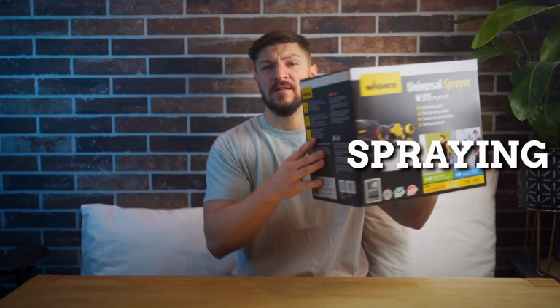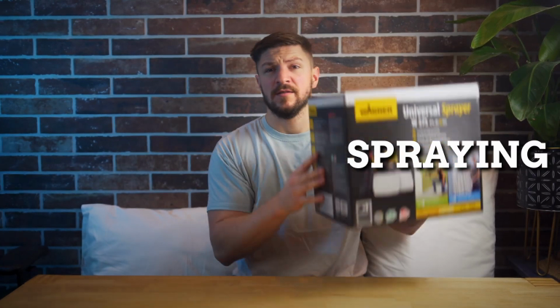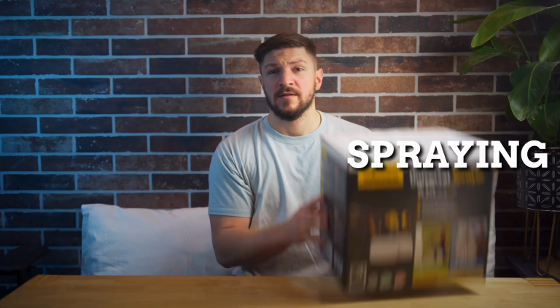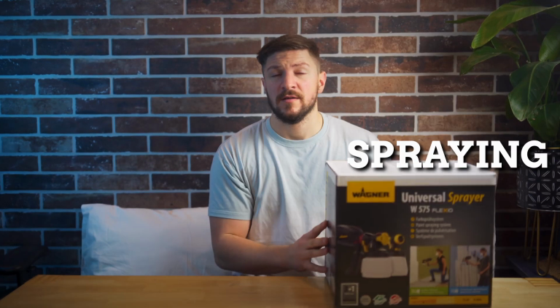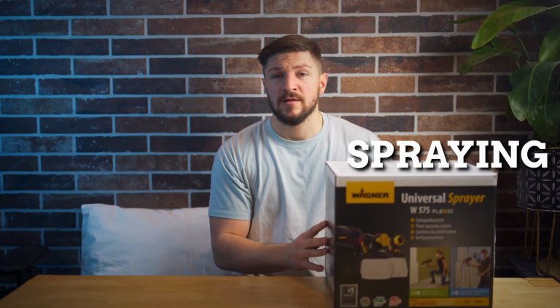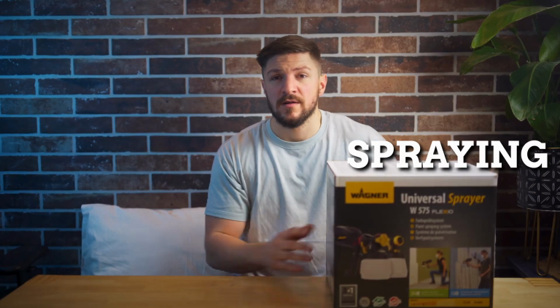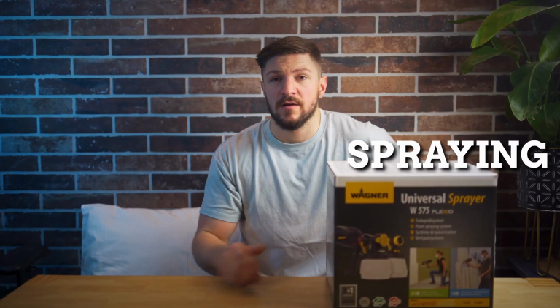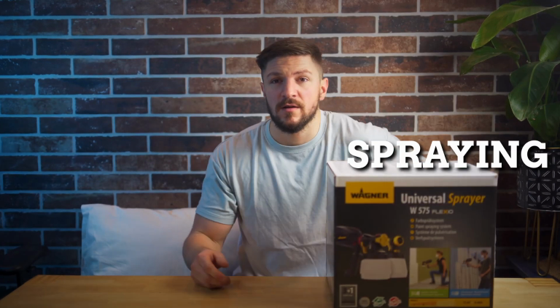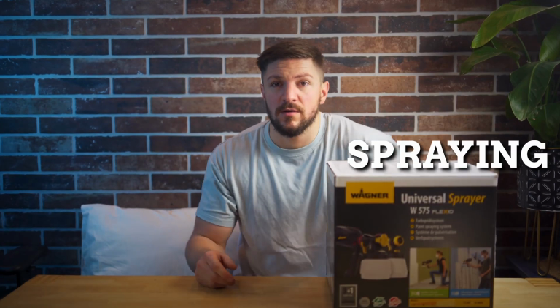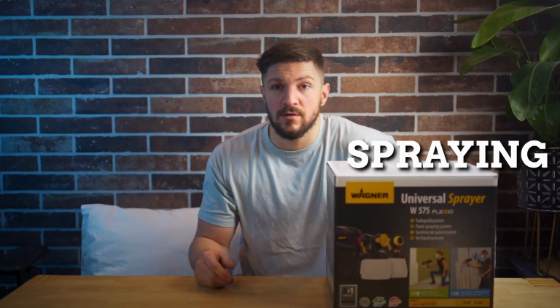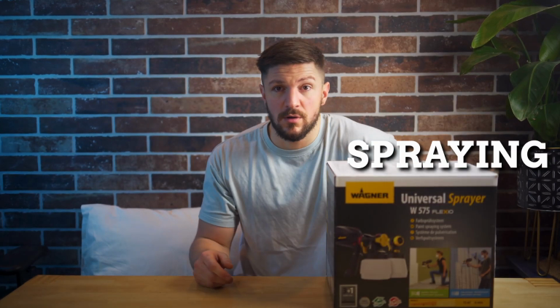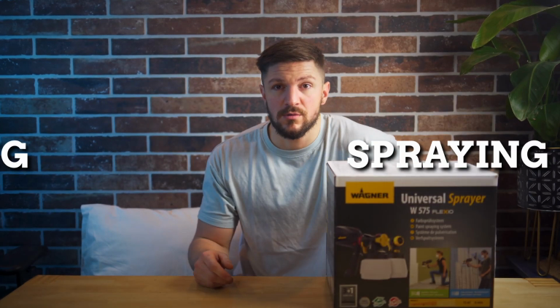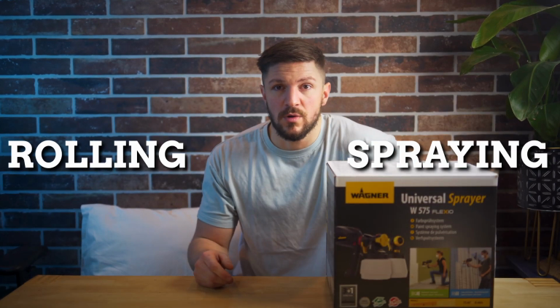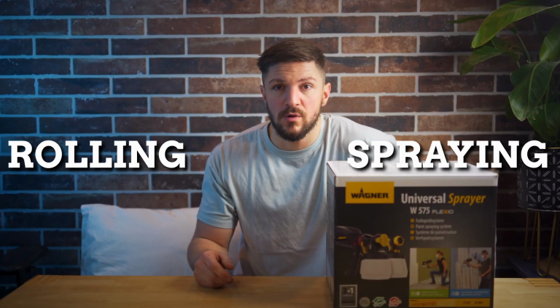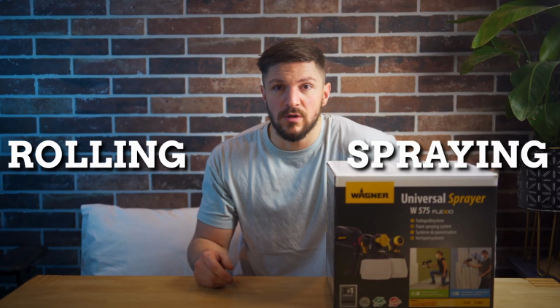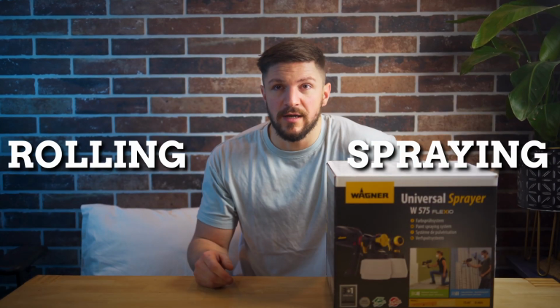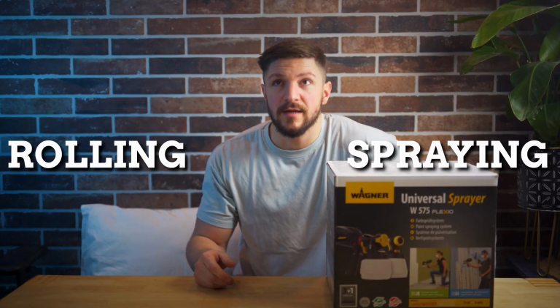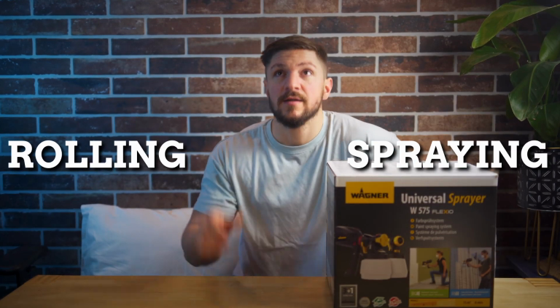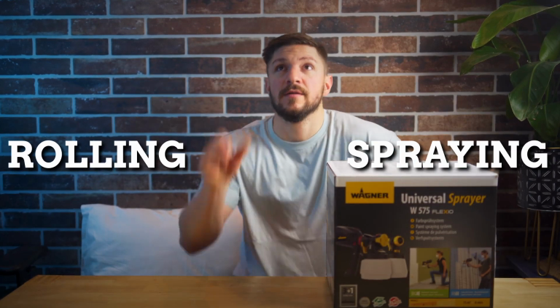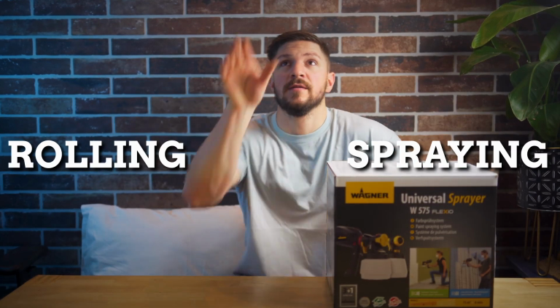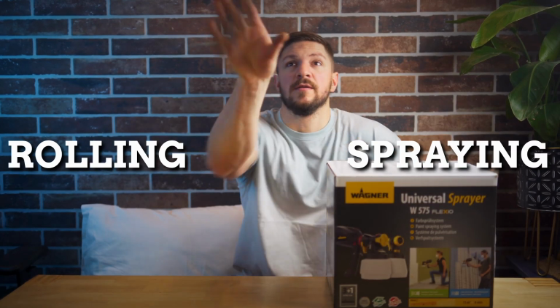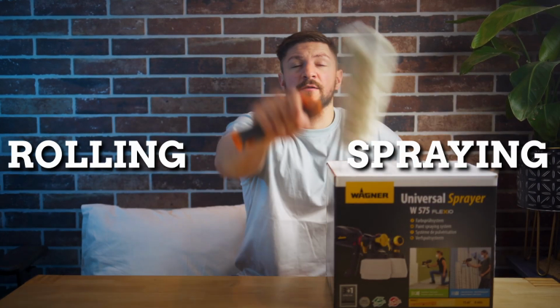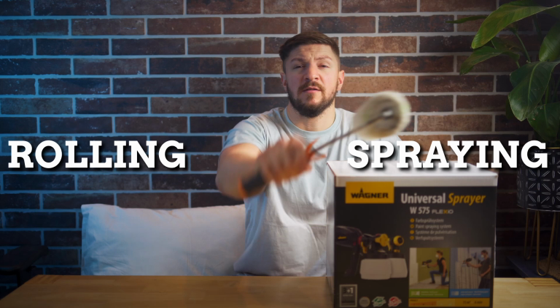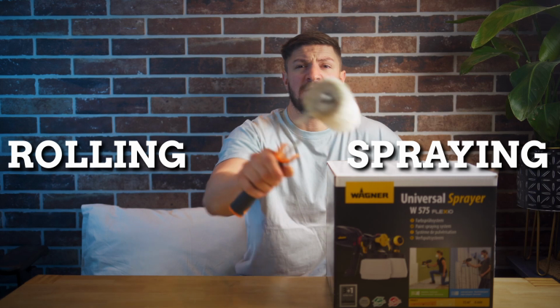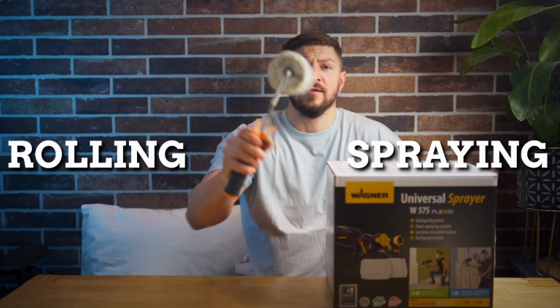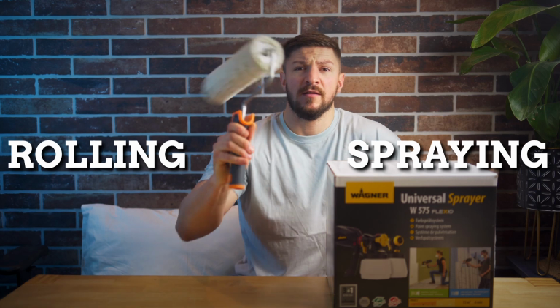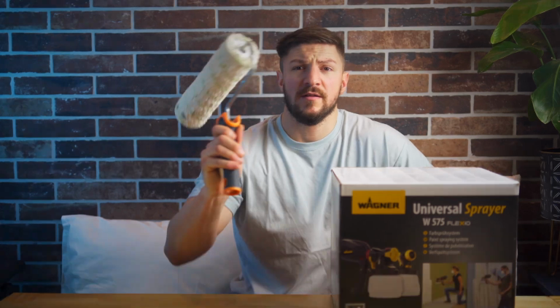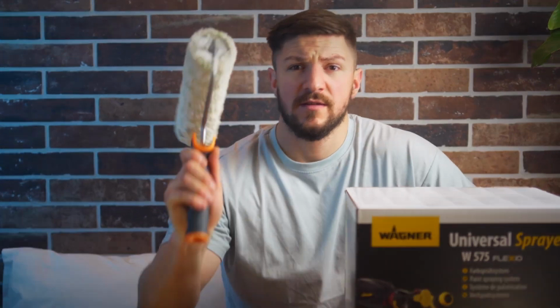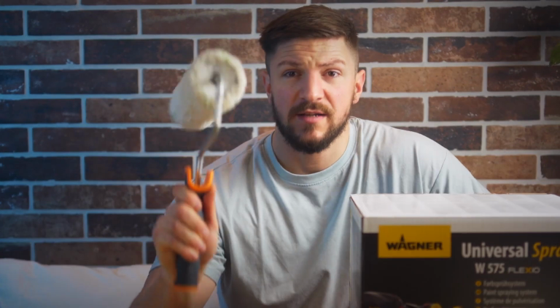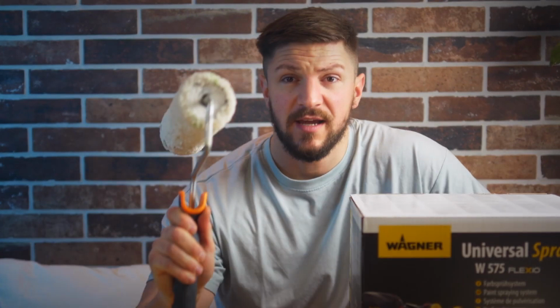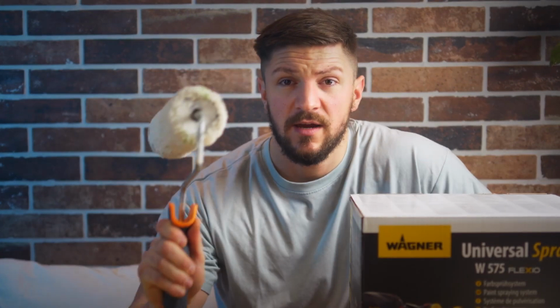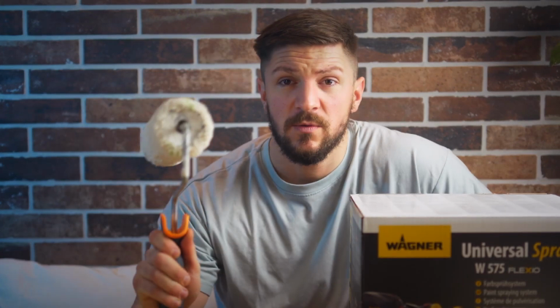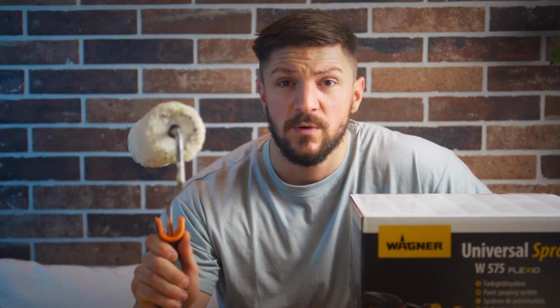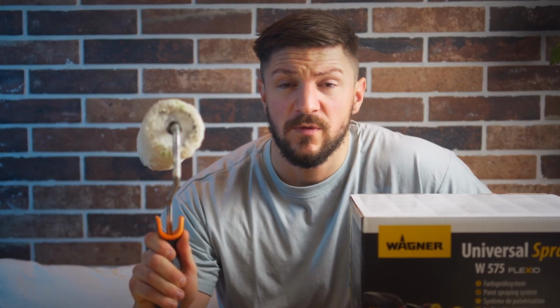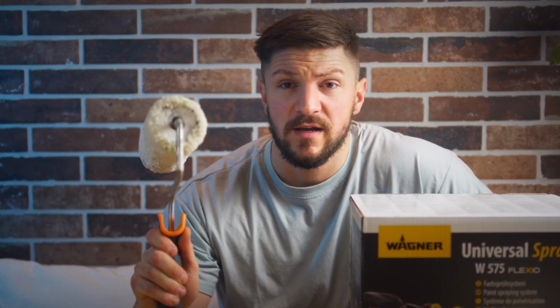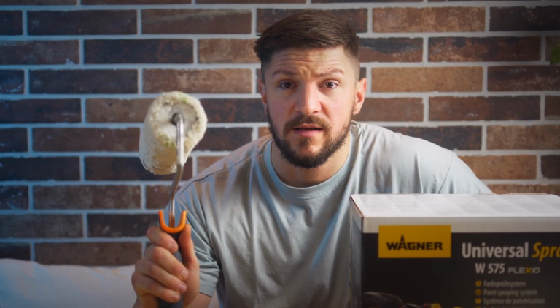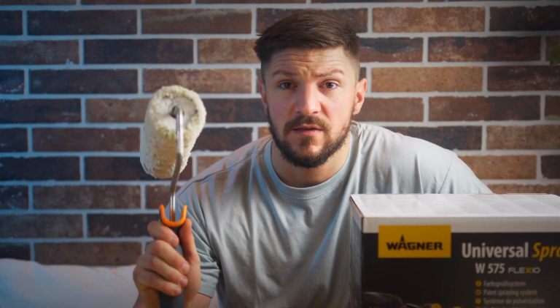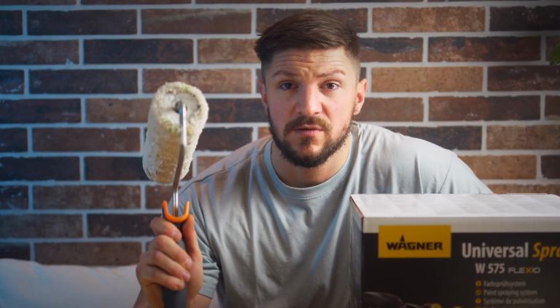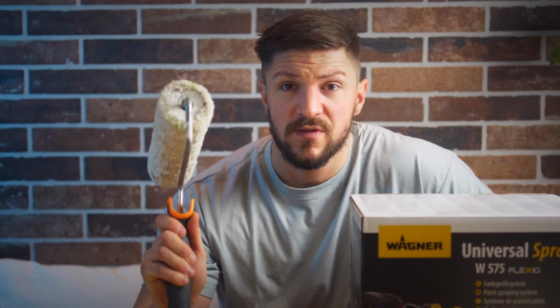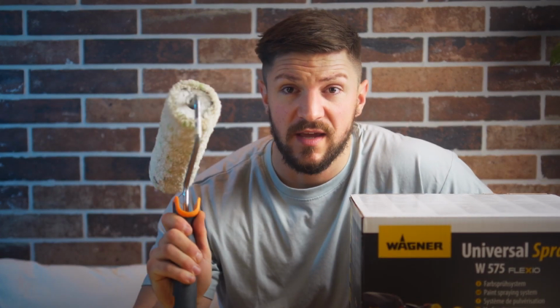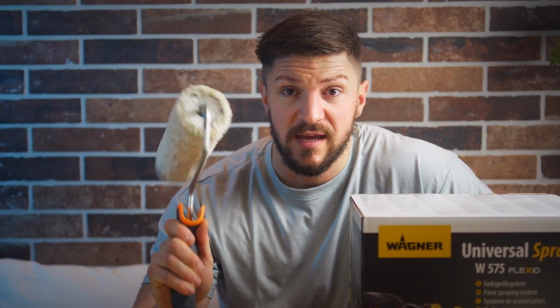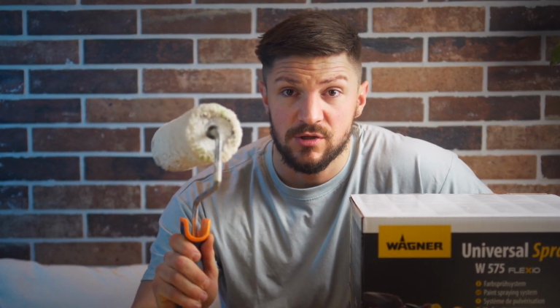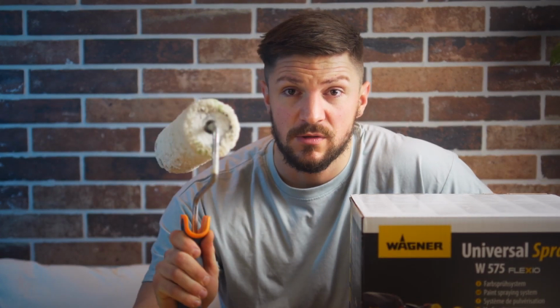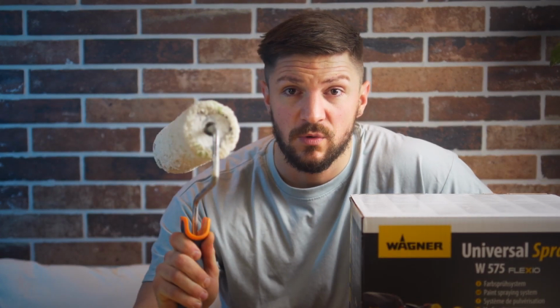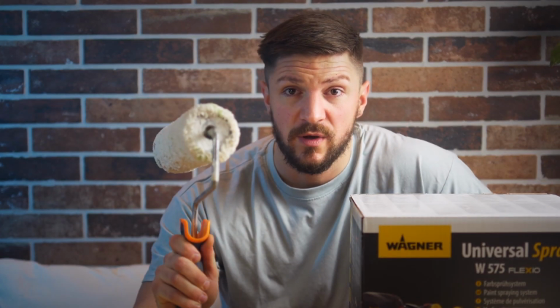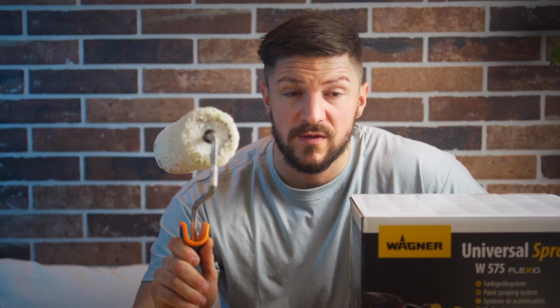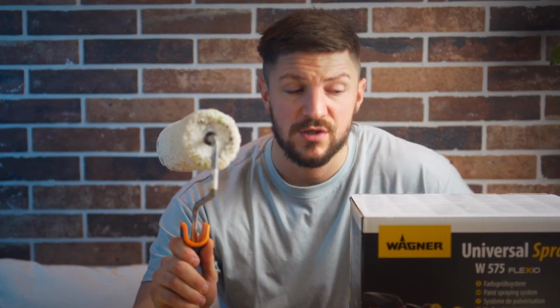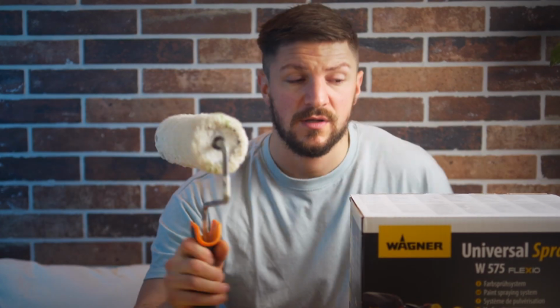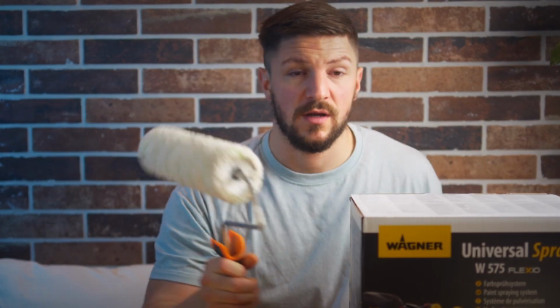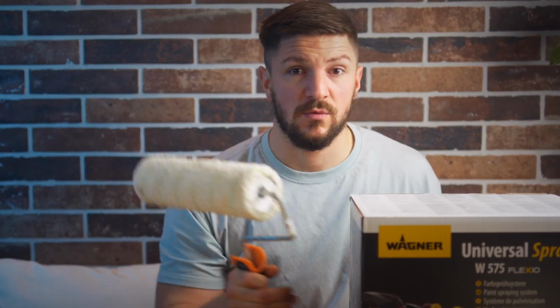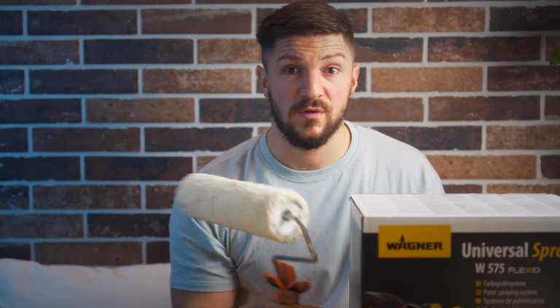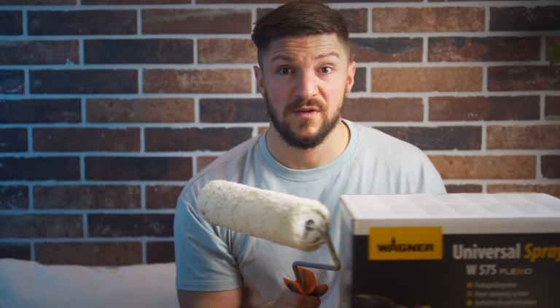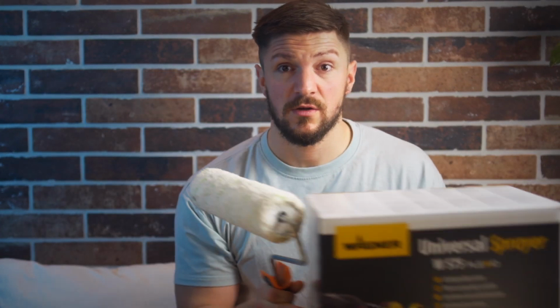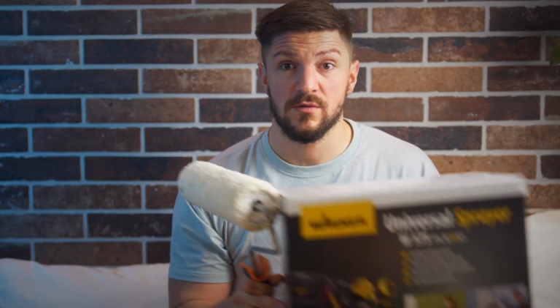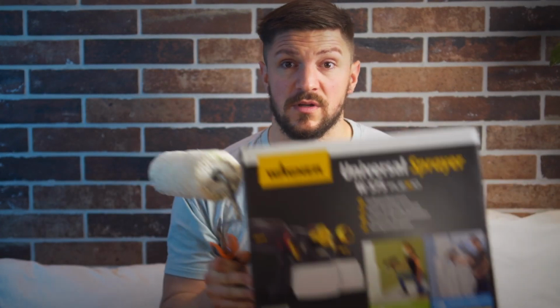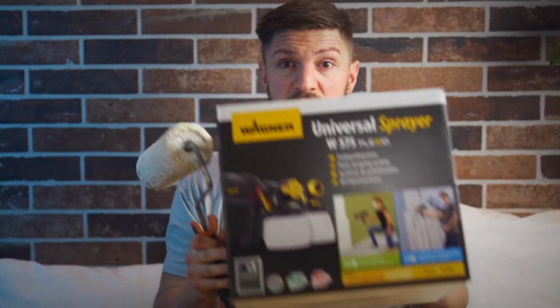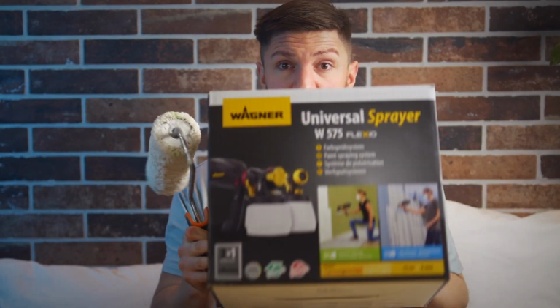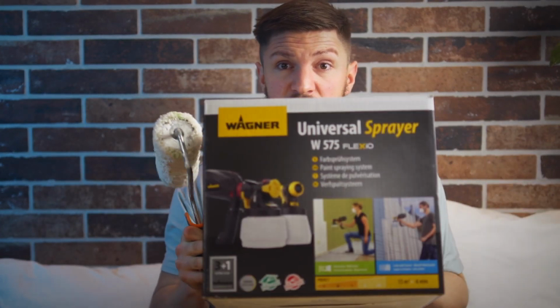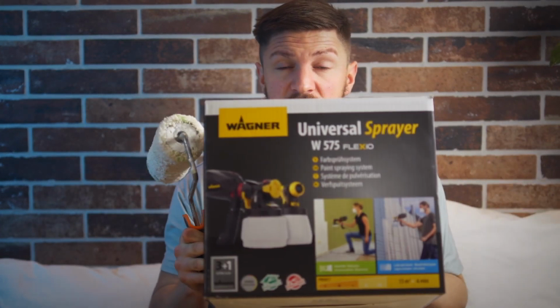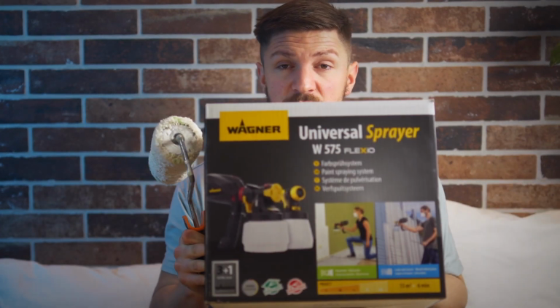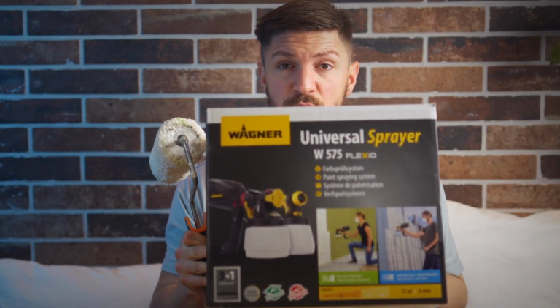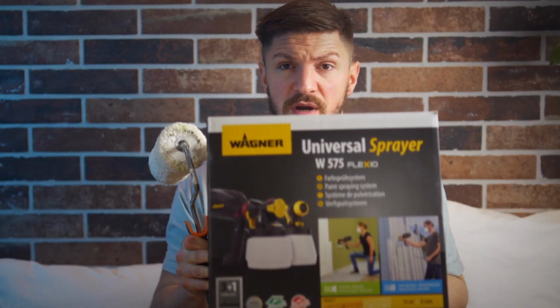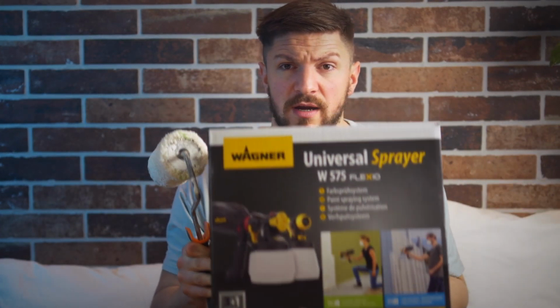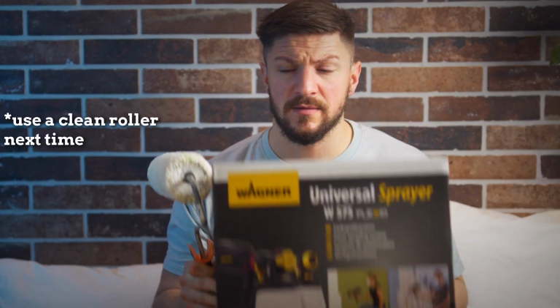Spraying or rolling? Today we will answer this age-old question and review this paint sprayer.